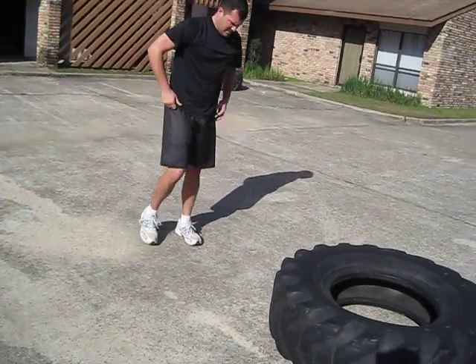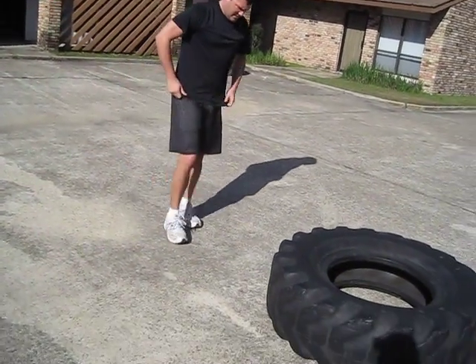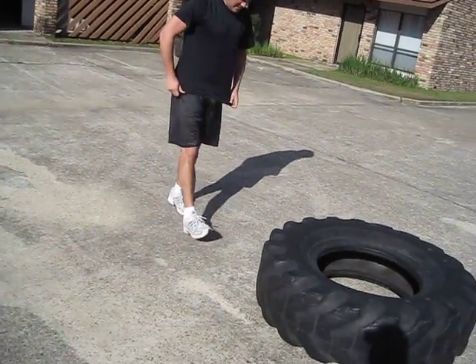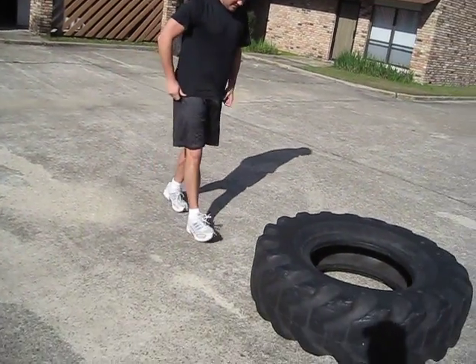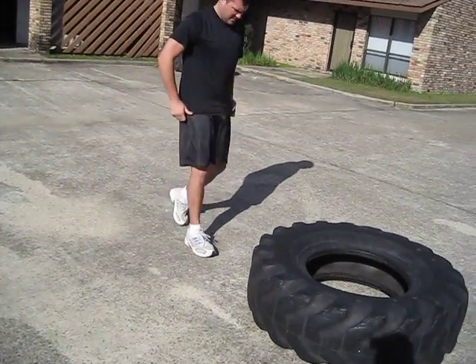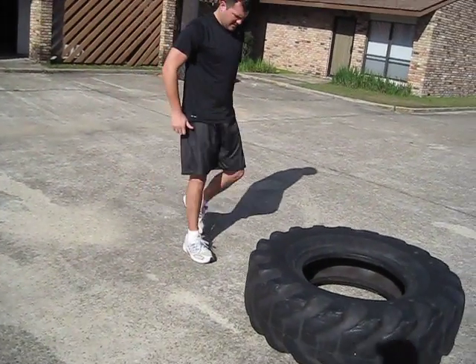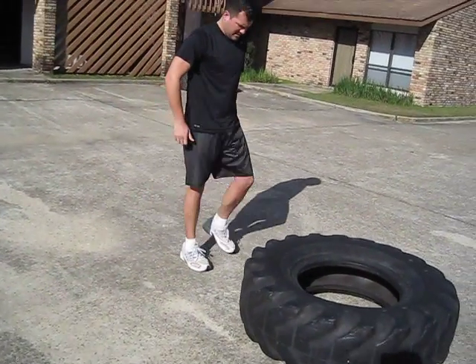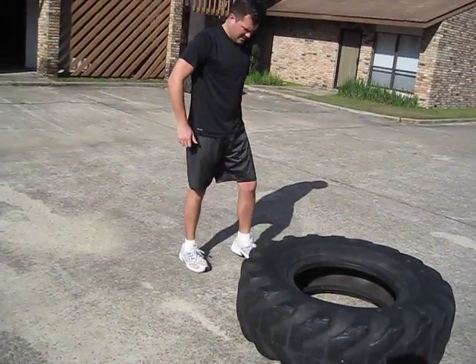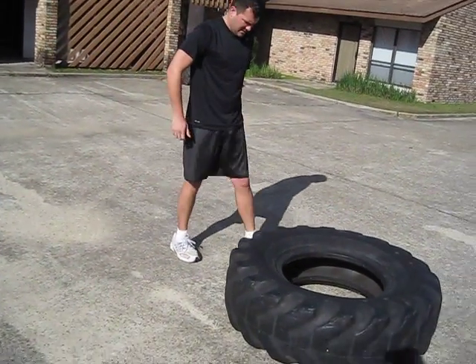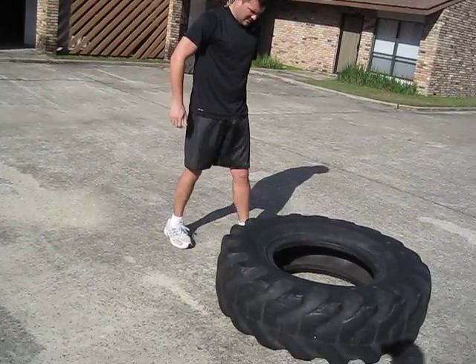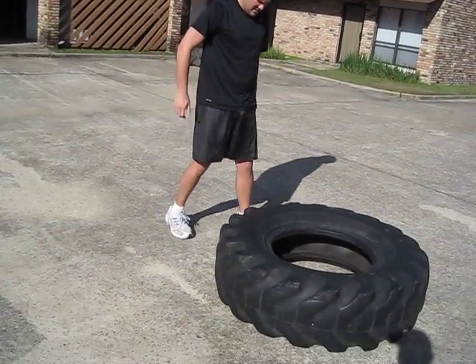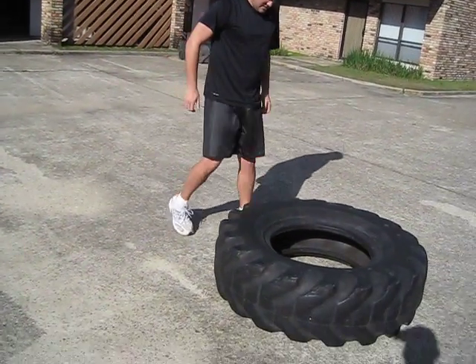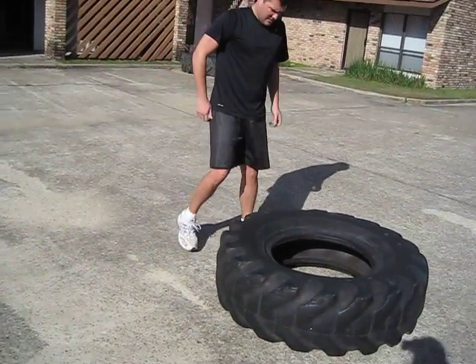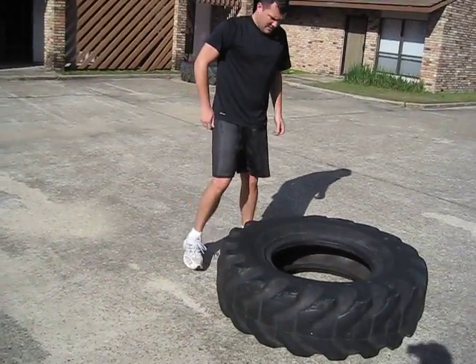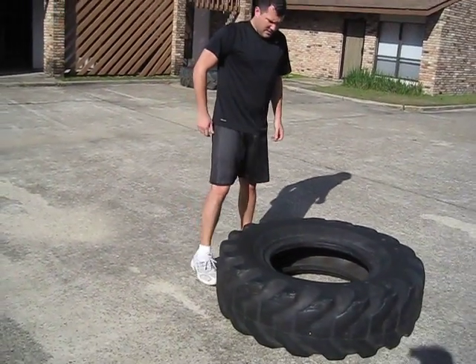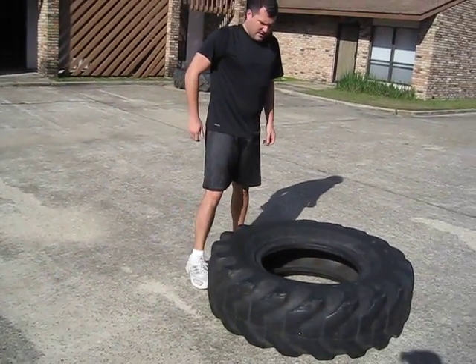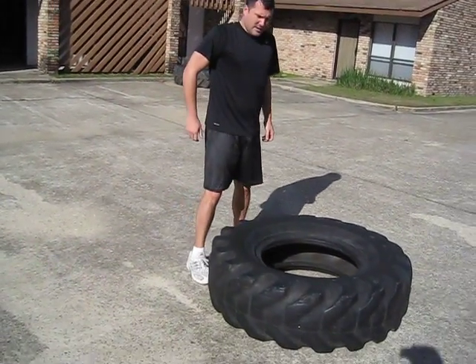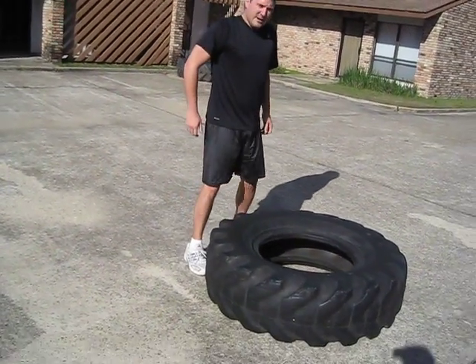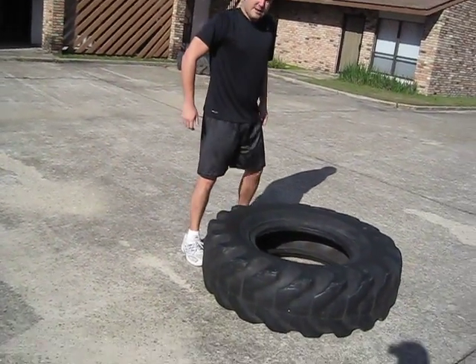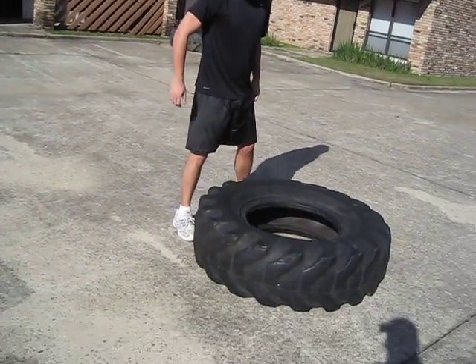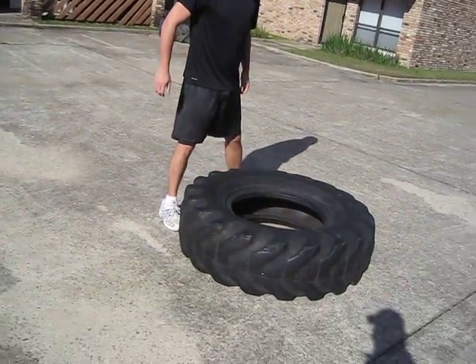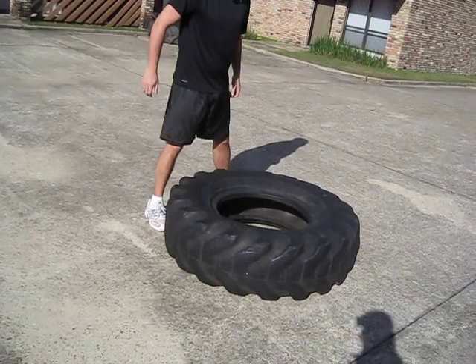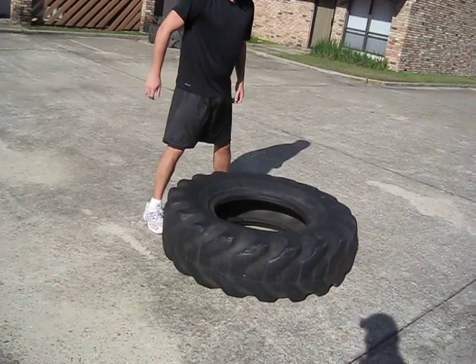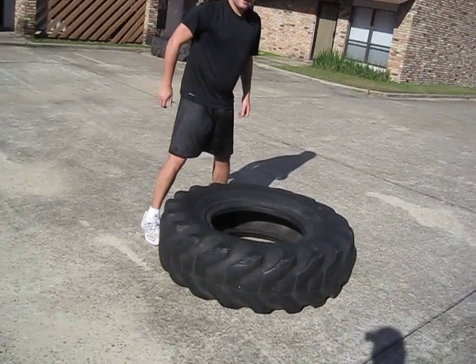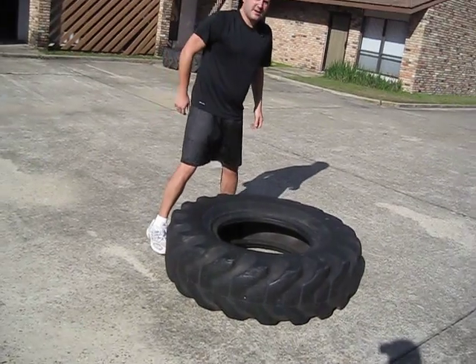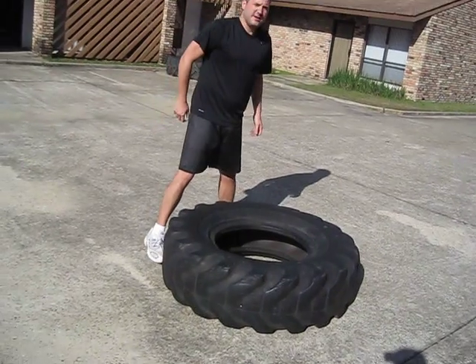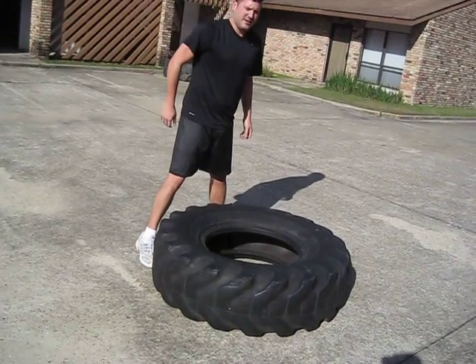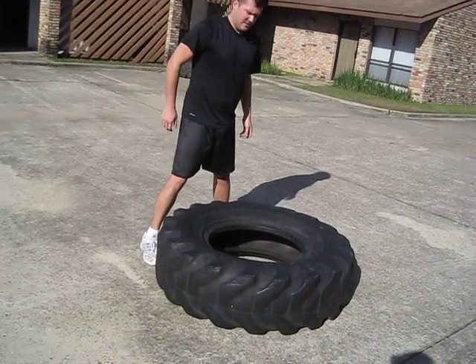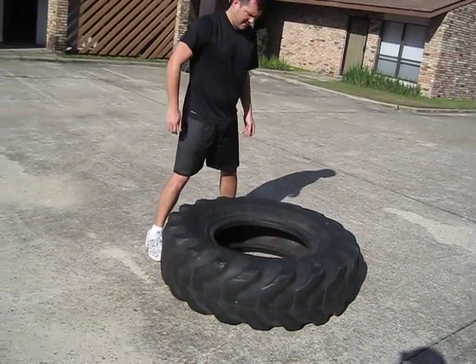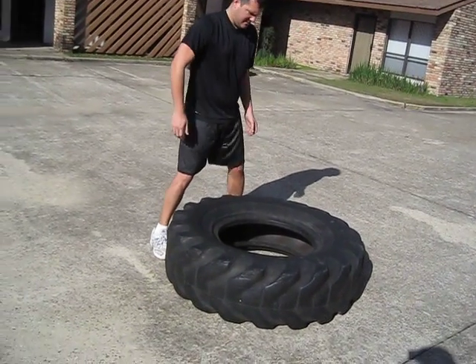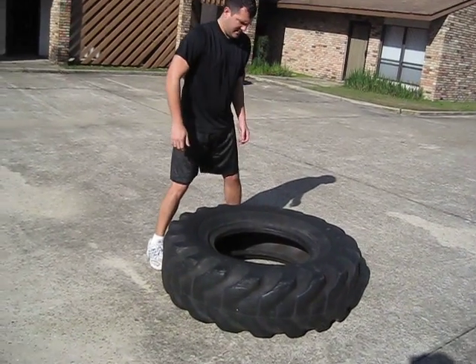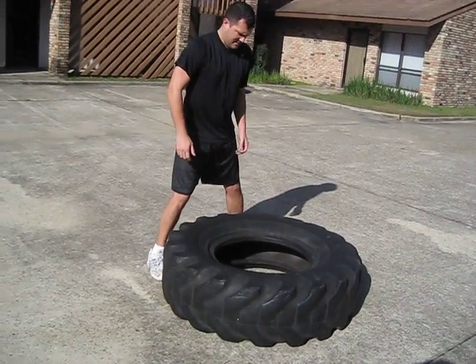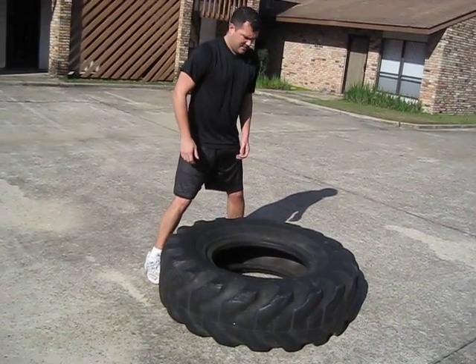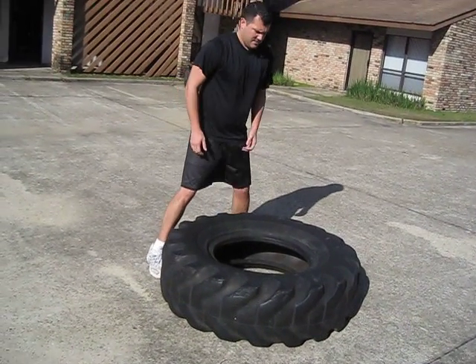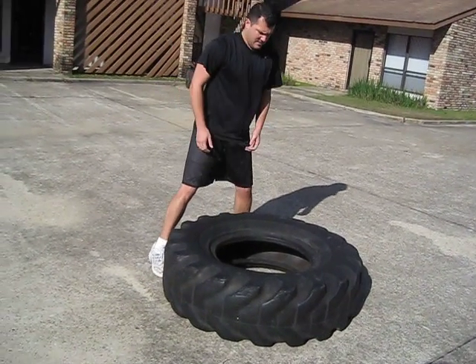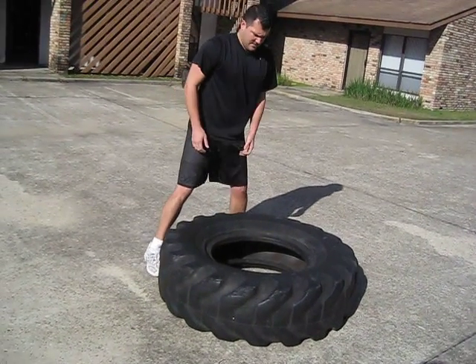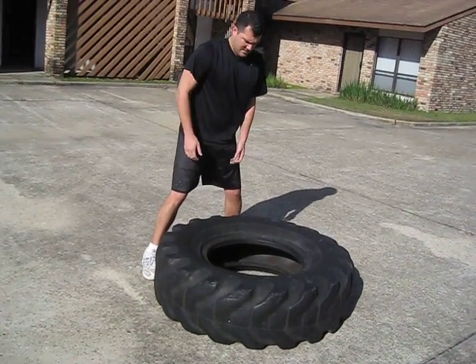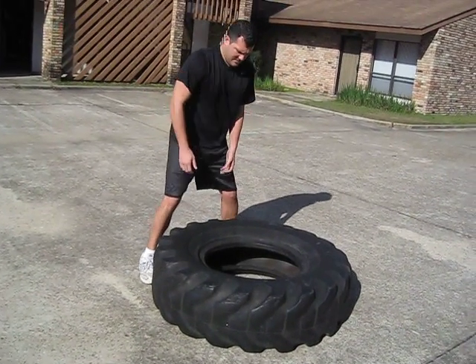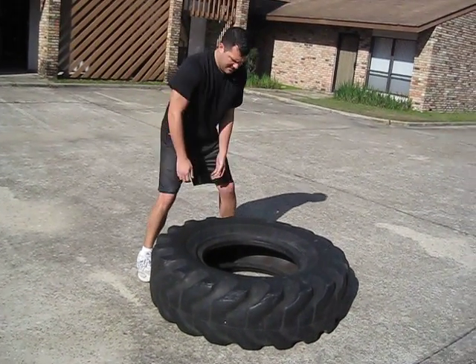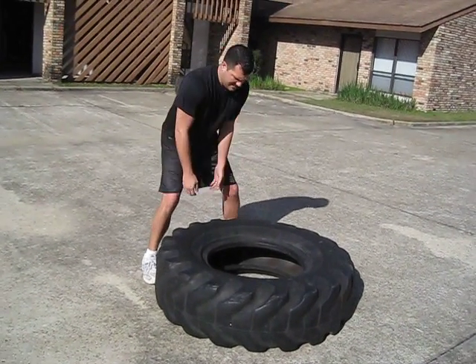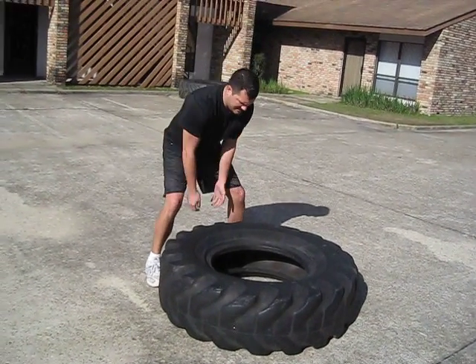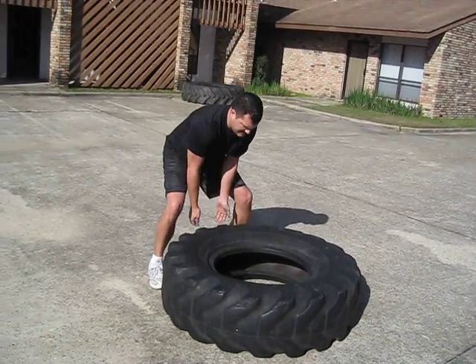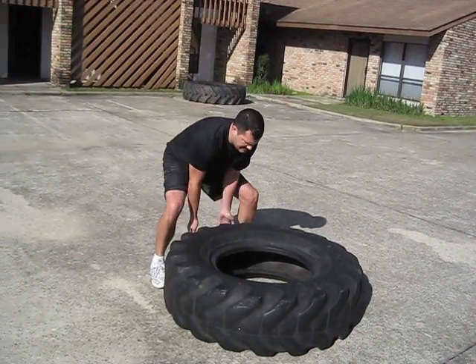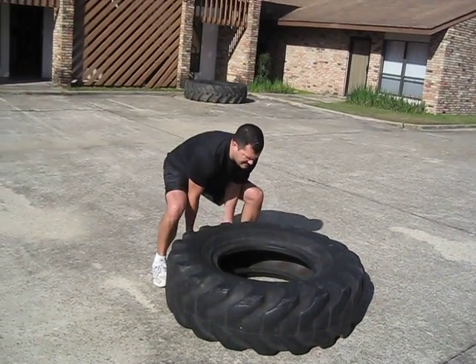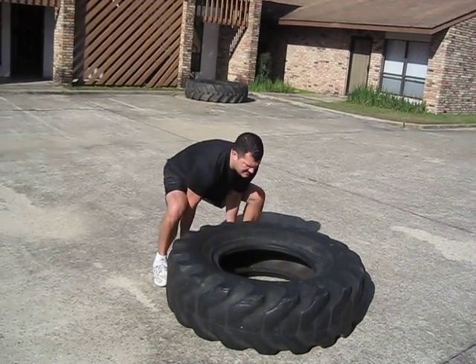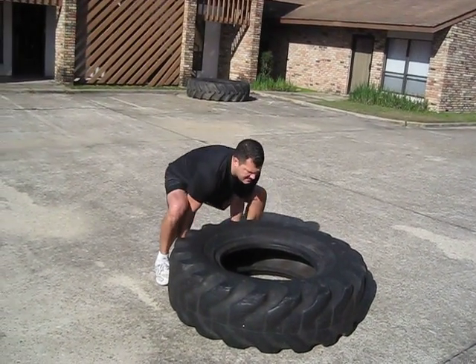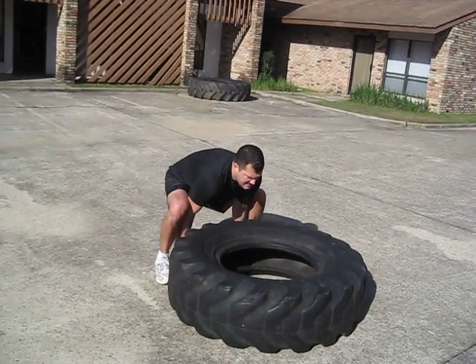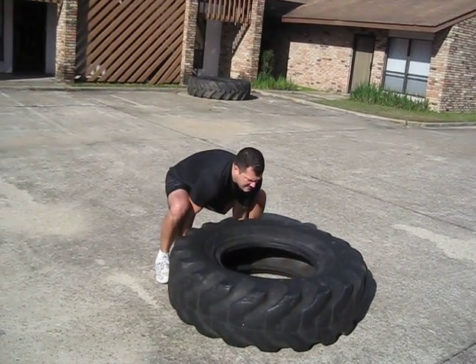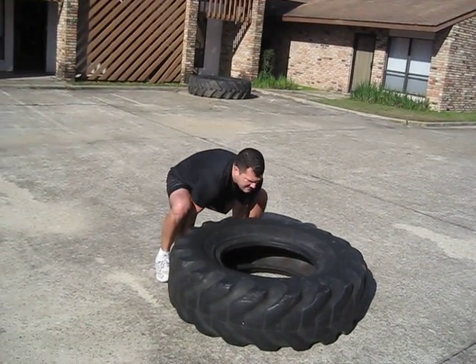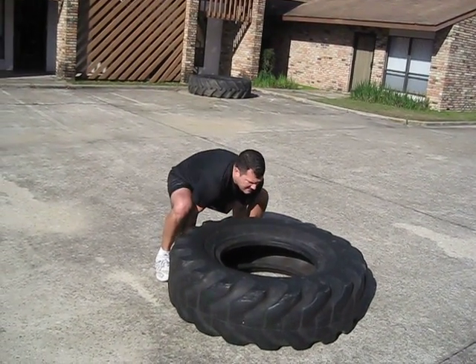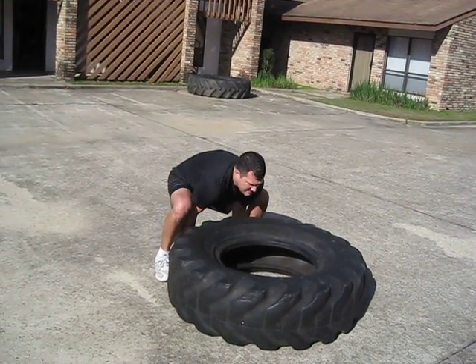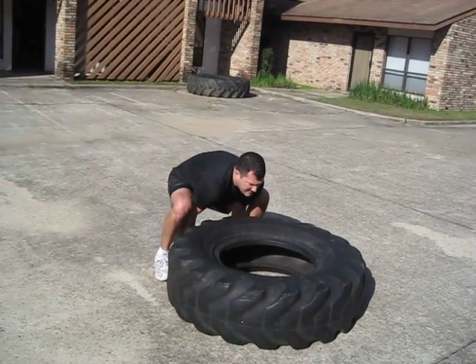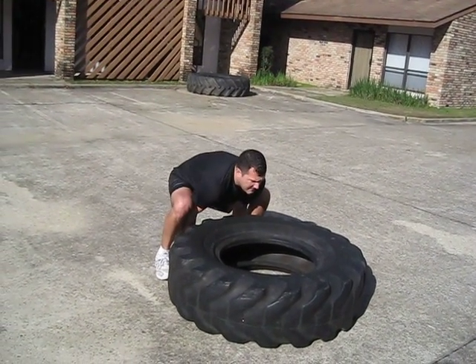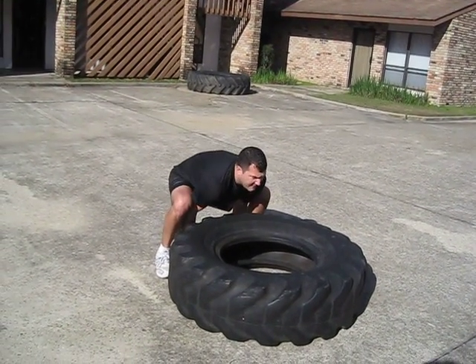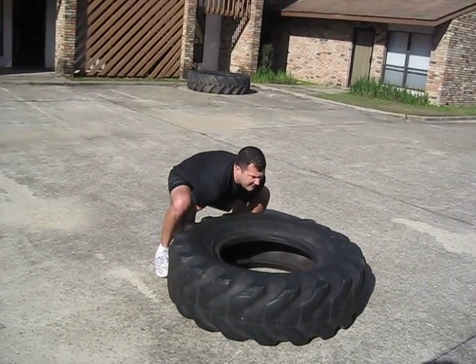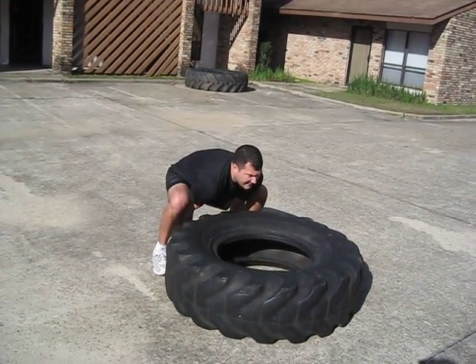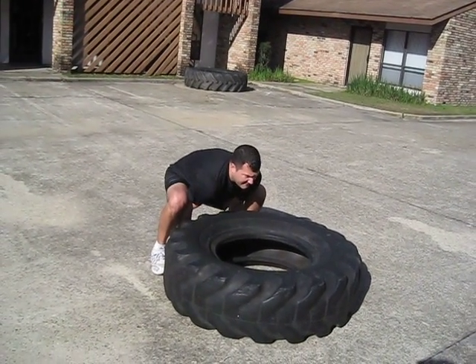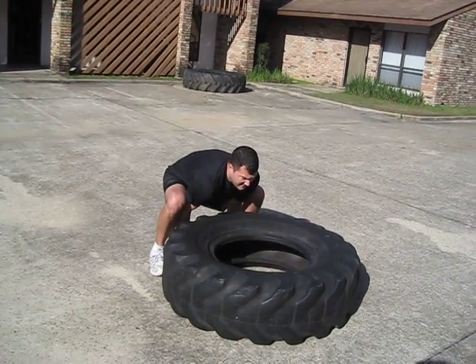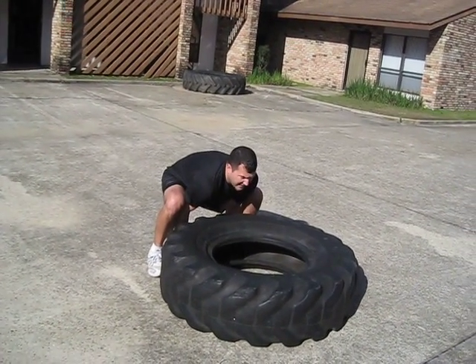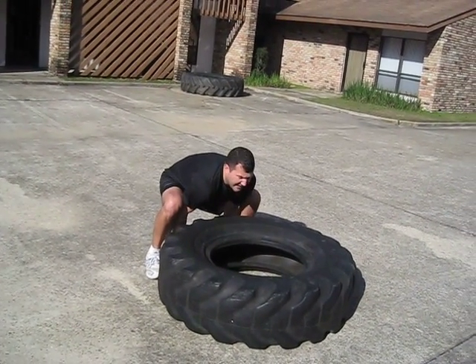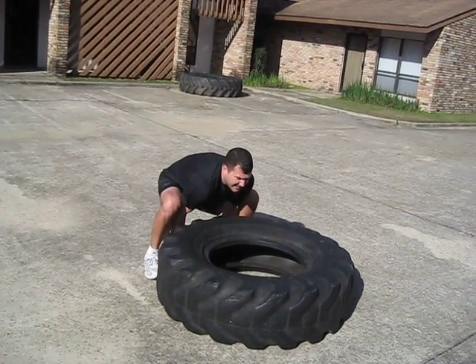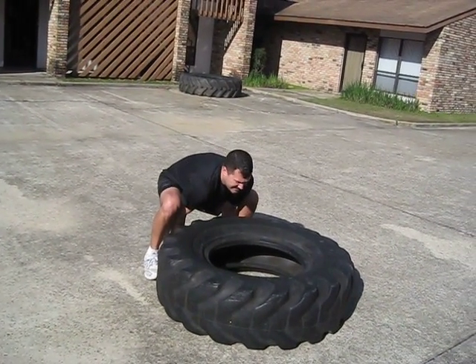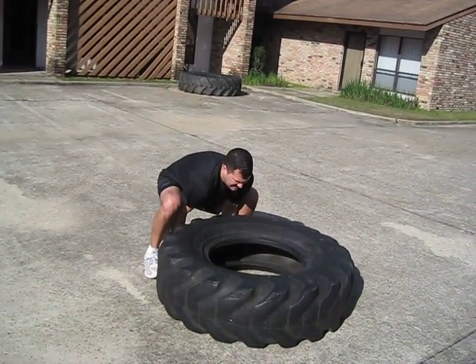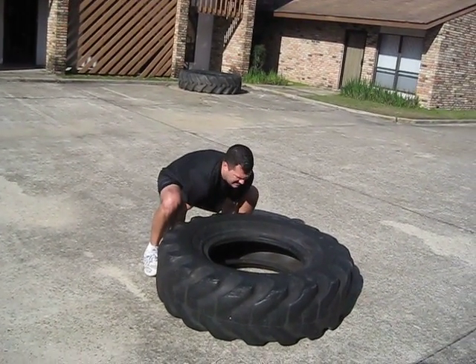And you see when it hits flat like that, when it makes that noise — bam — you know you're getting symmetrical pull on both sides and it's landing flat. Yeah.